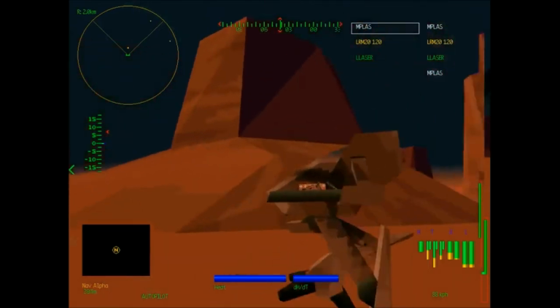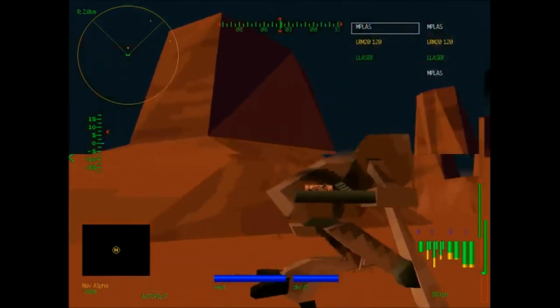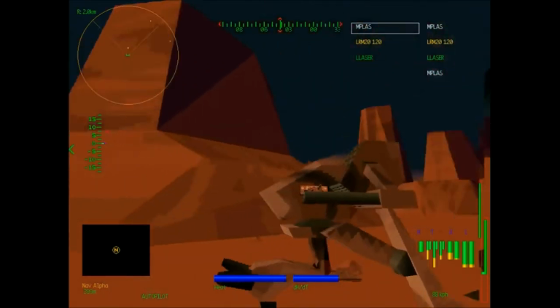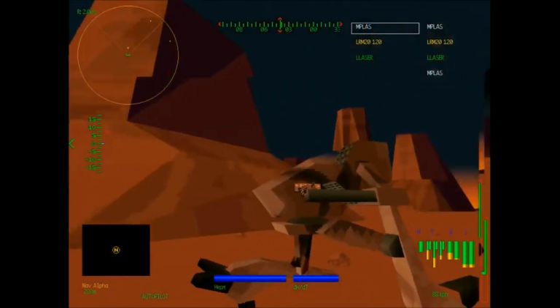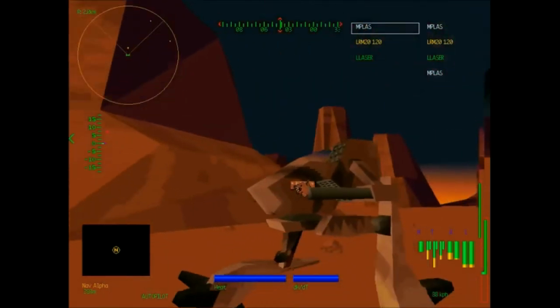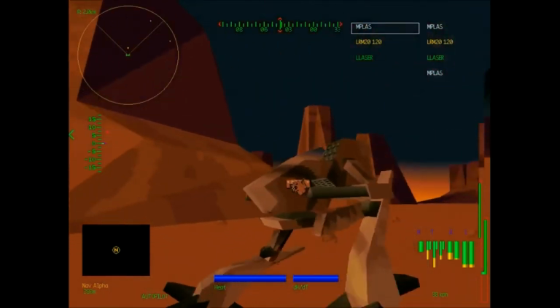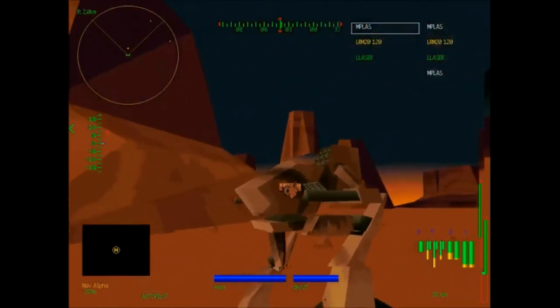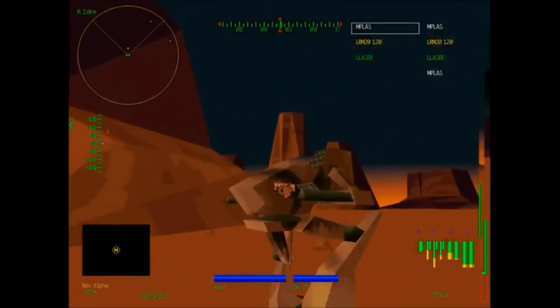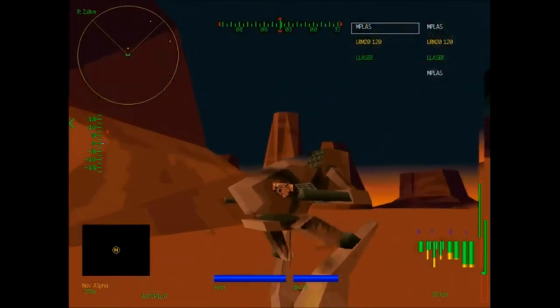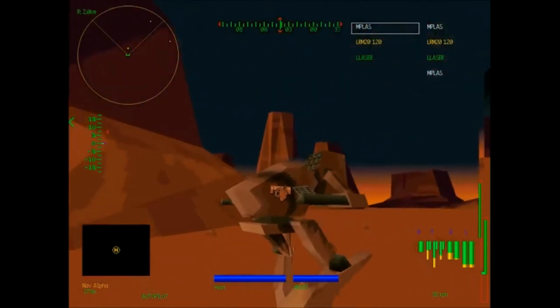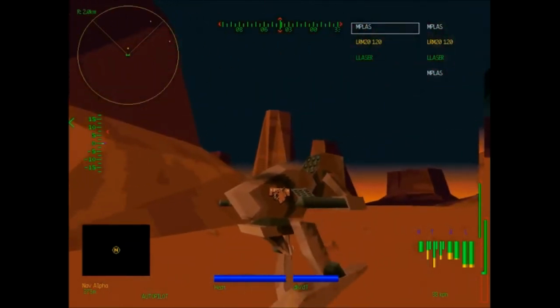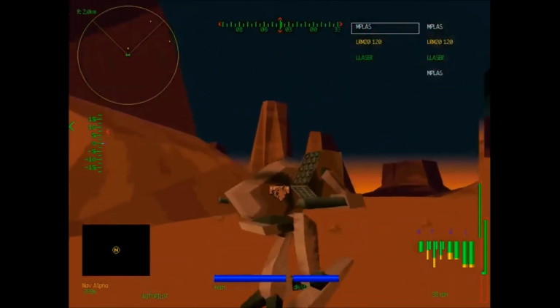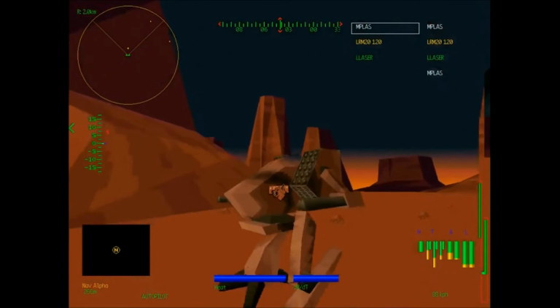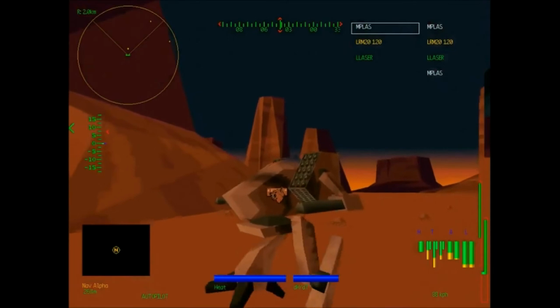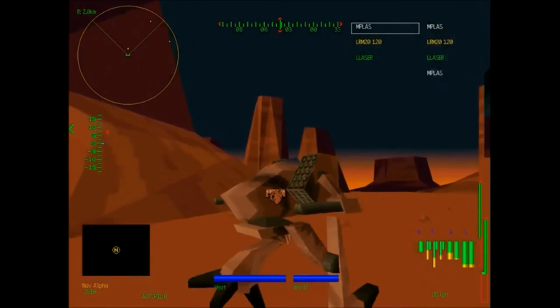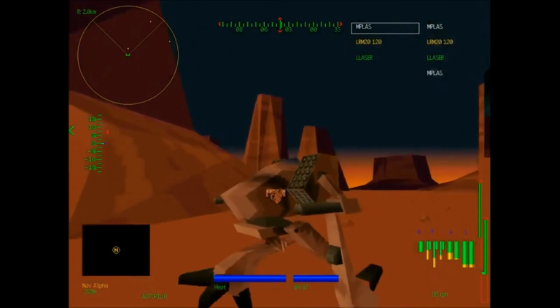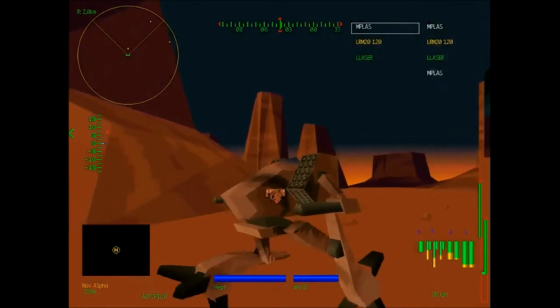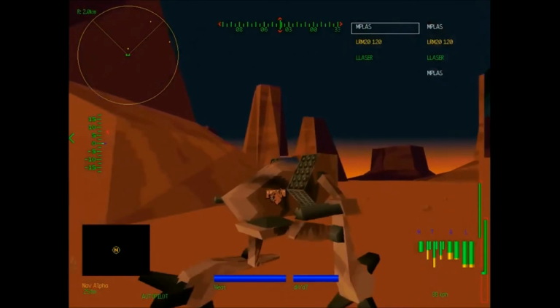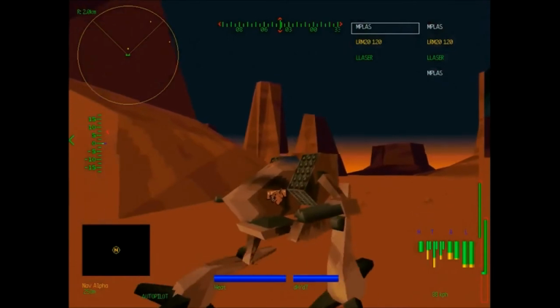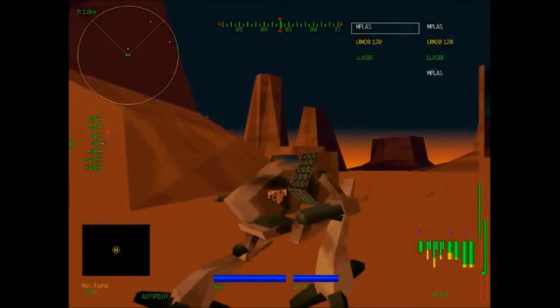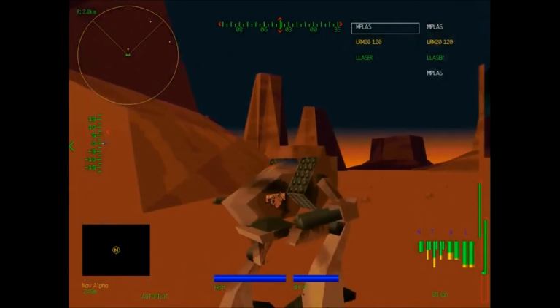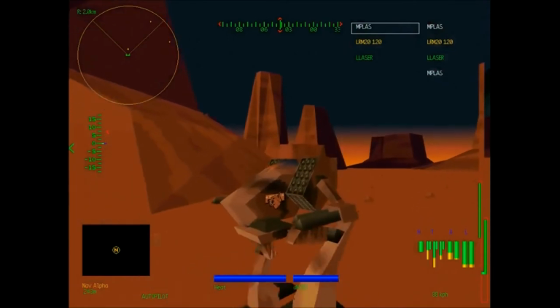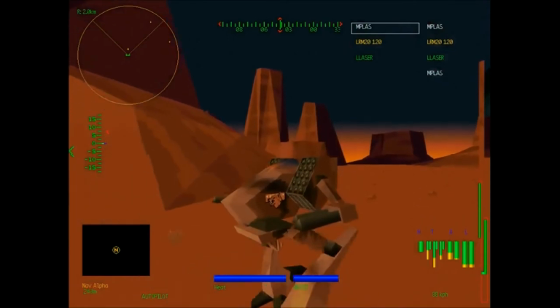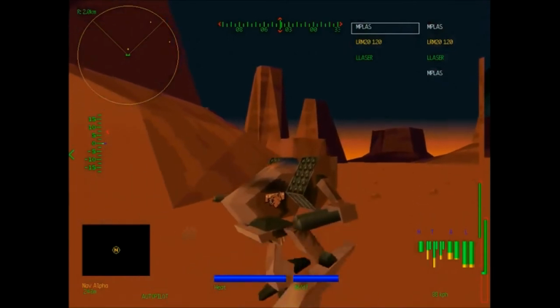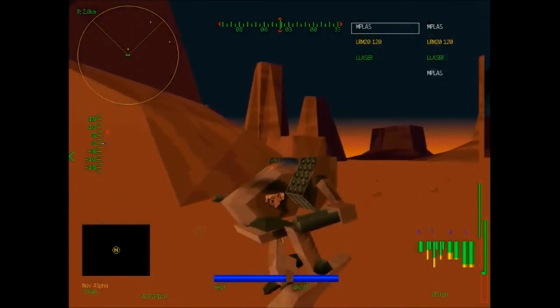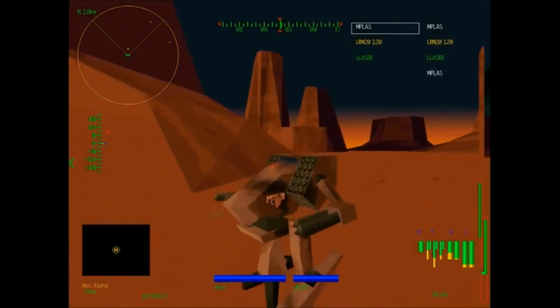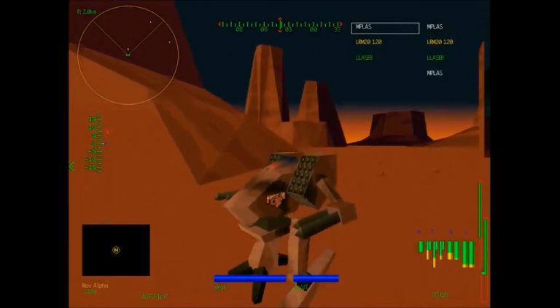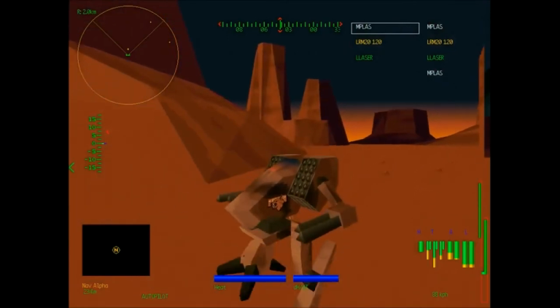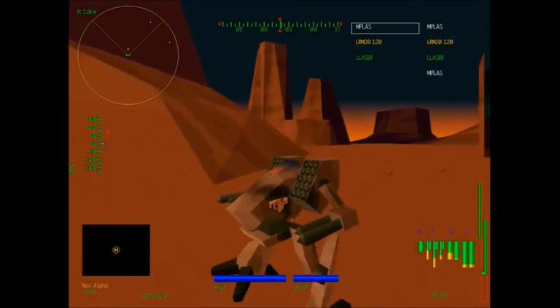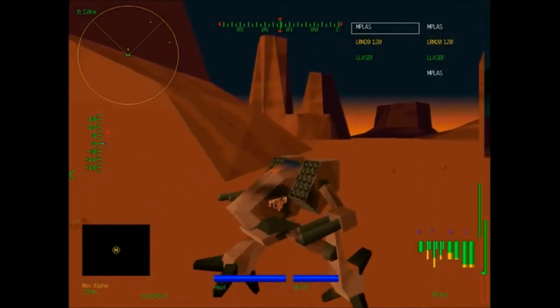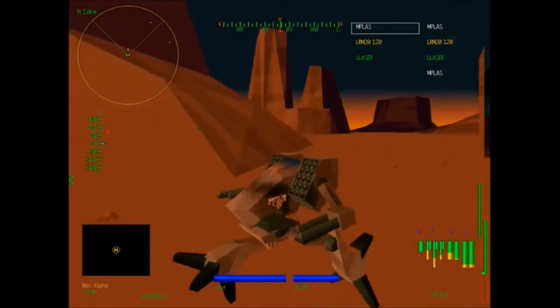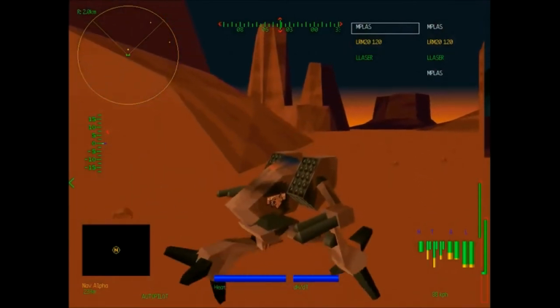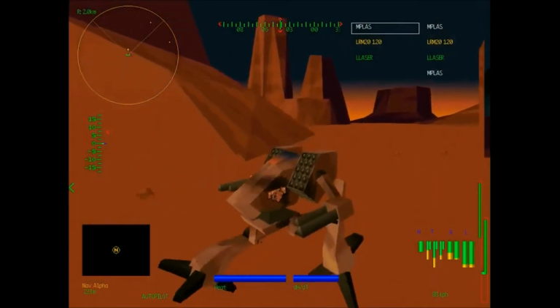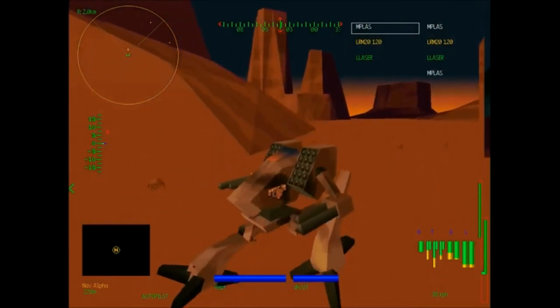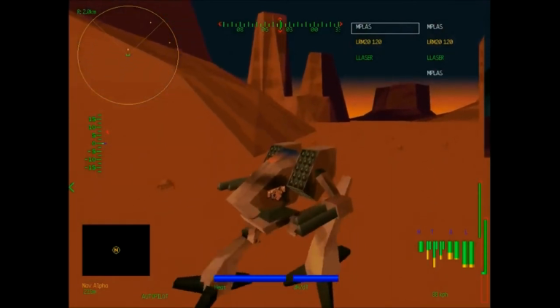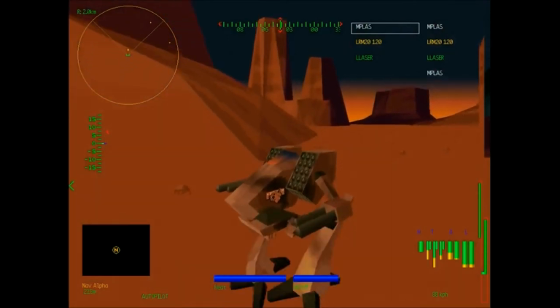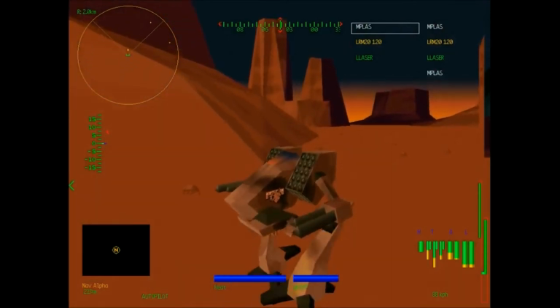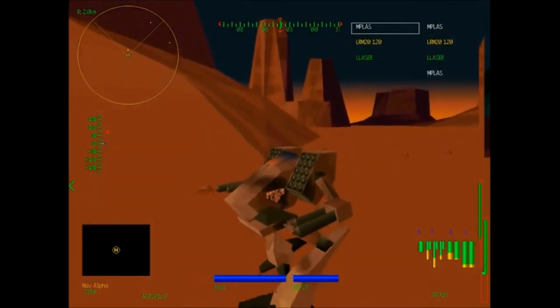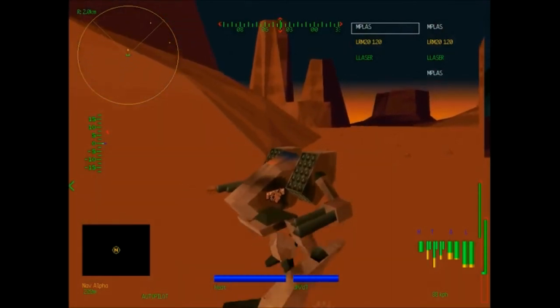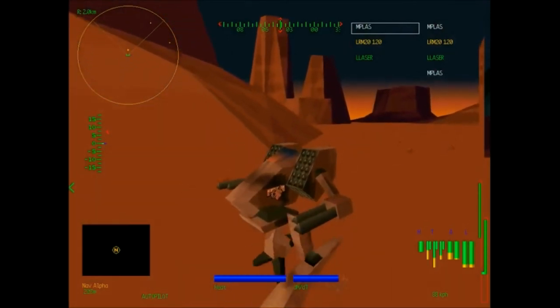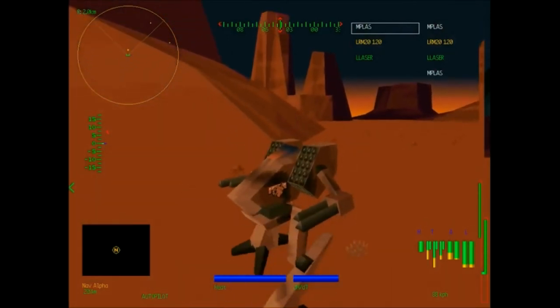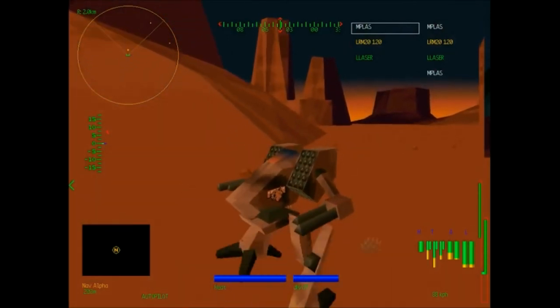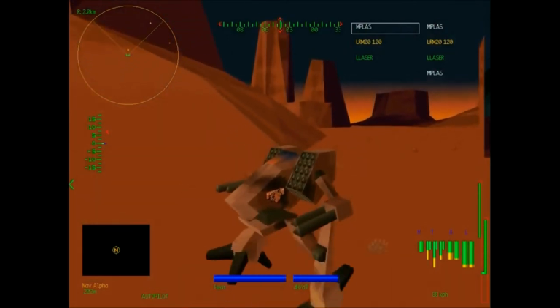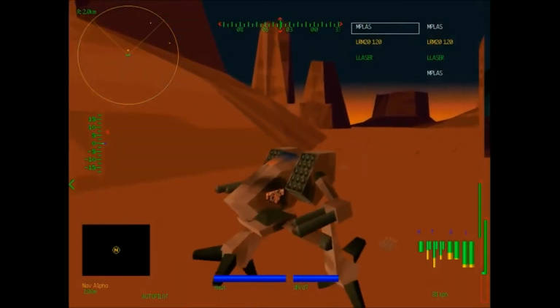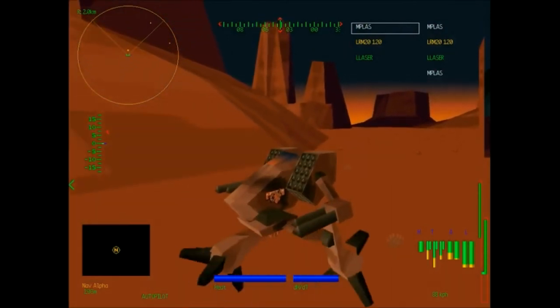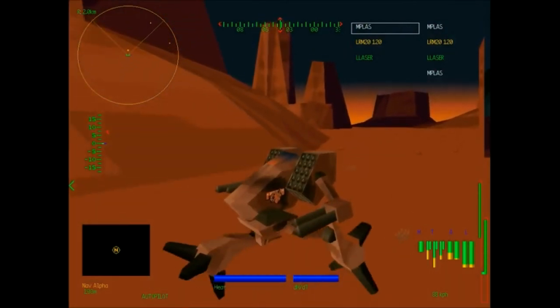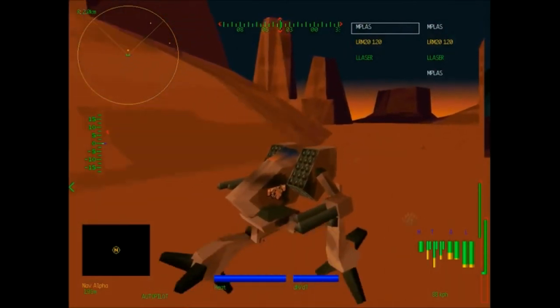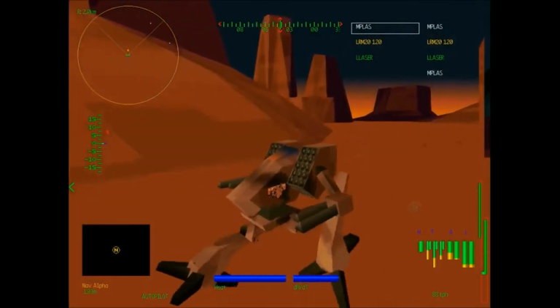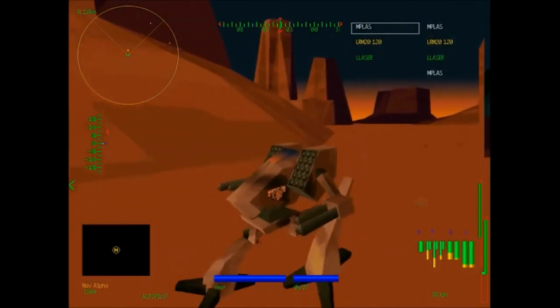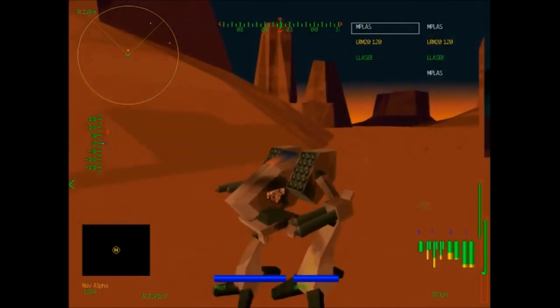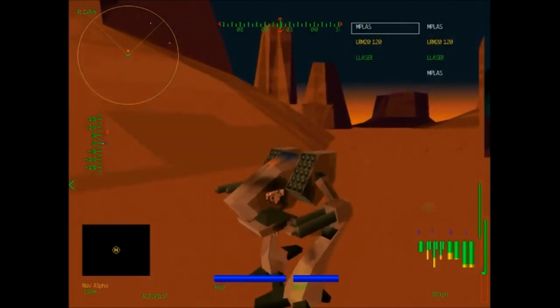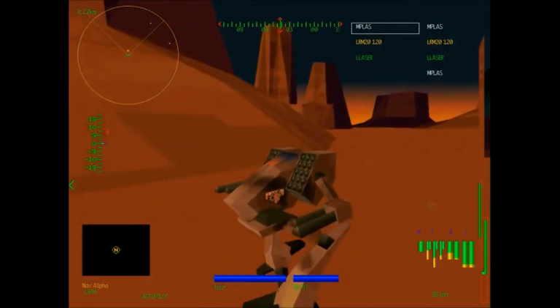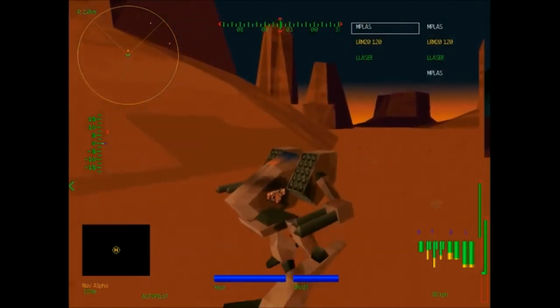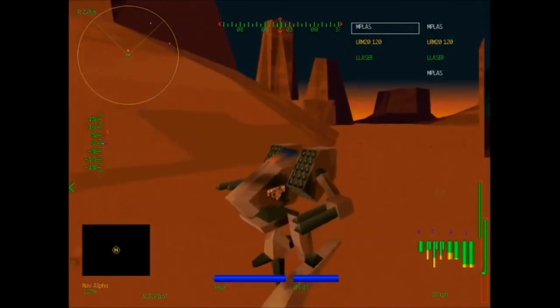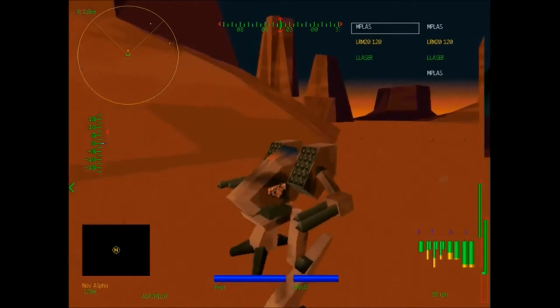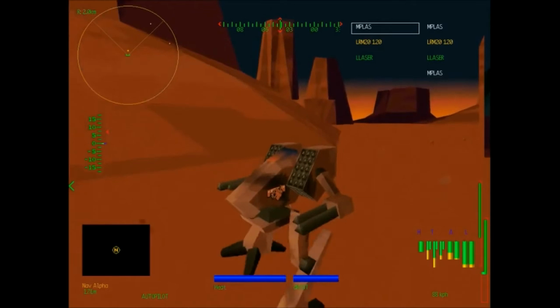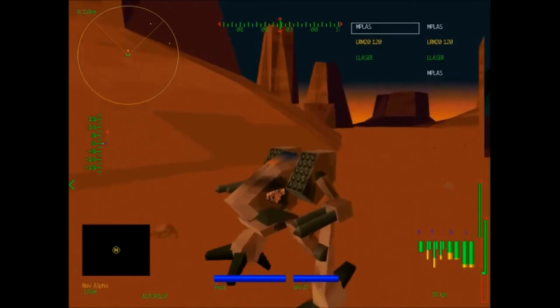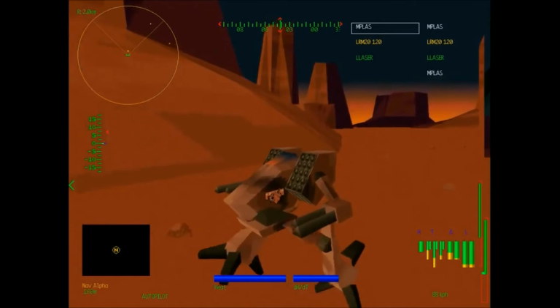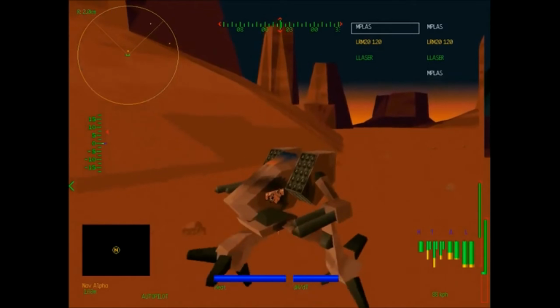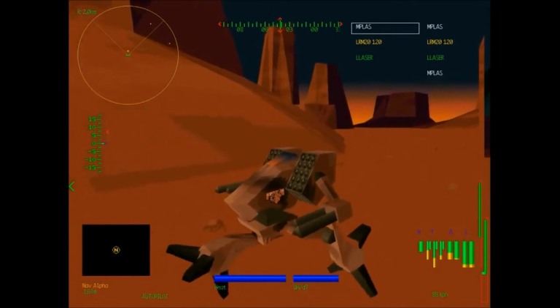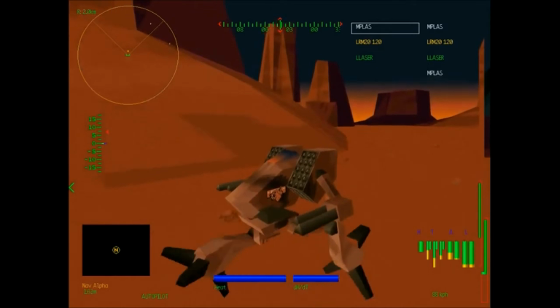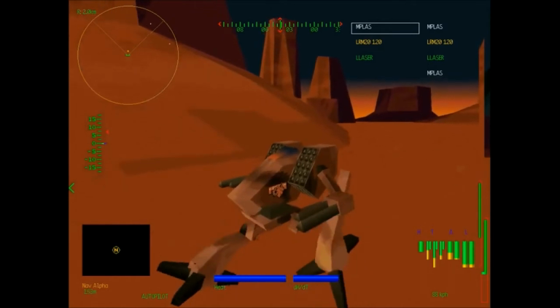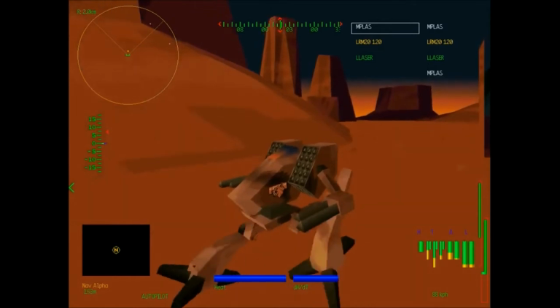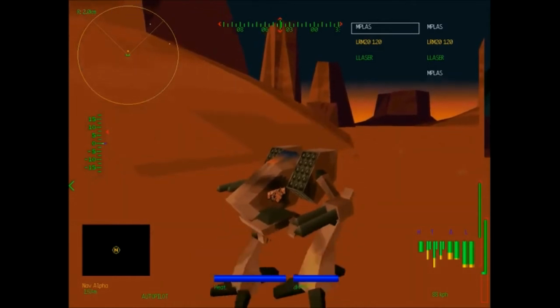Let's take a look at our desert camouflage — we're nicely camouflaged into this red and brown desert.